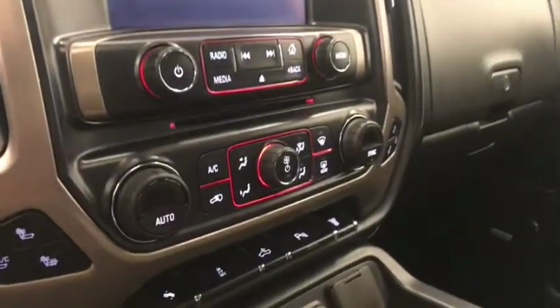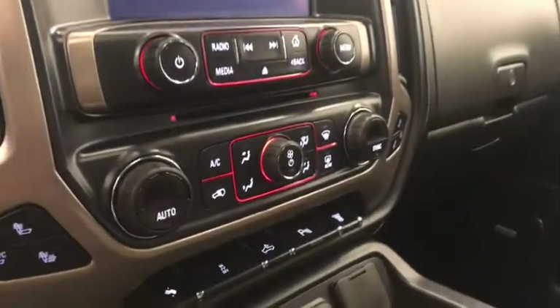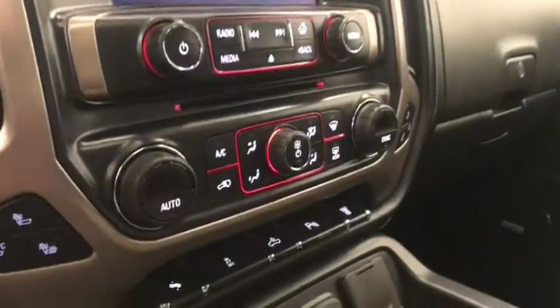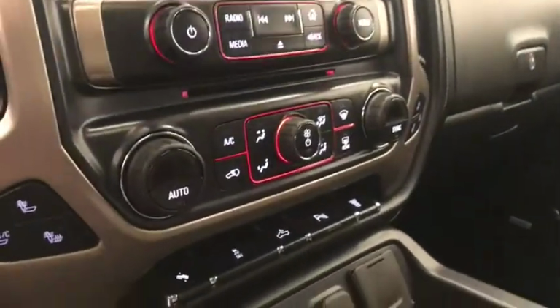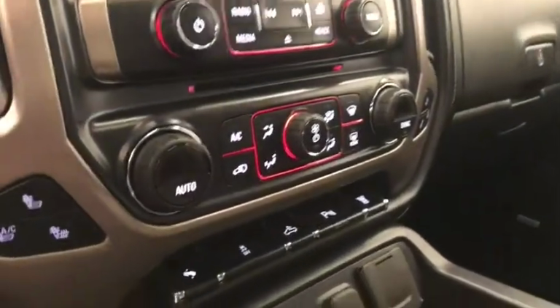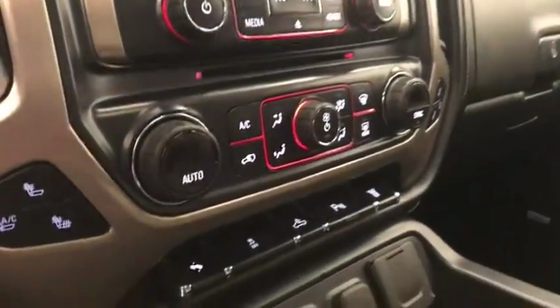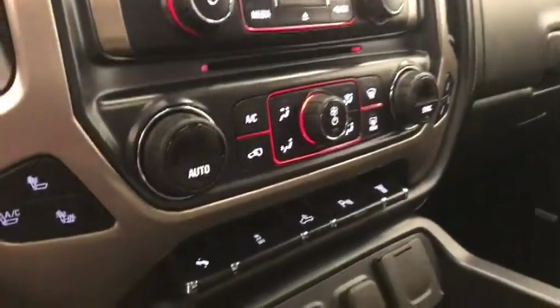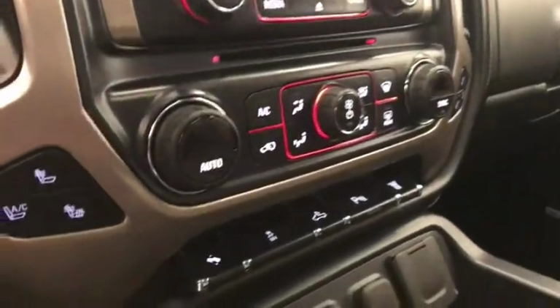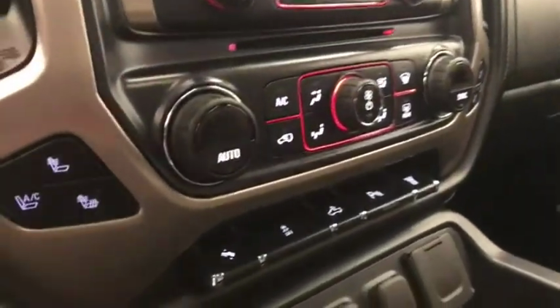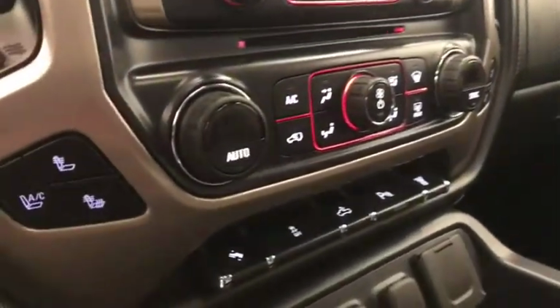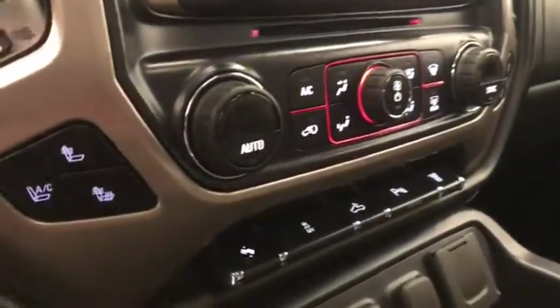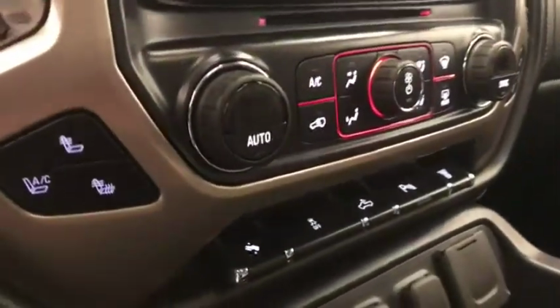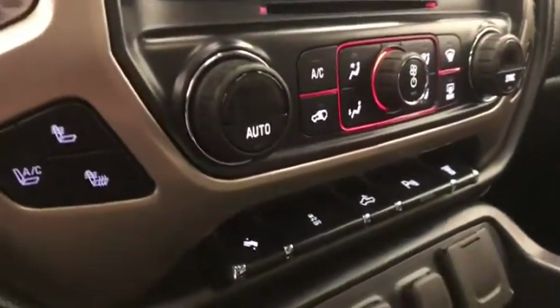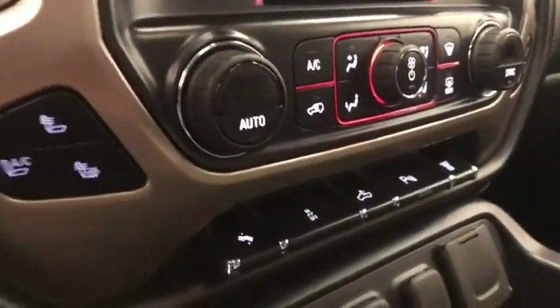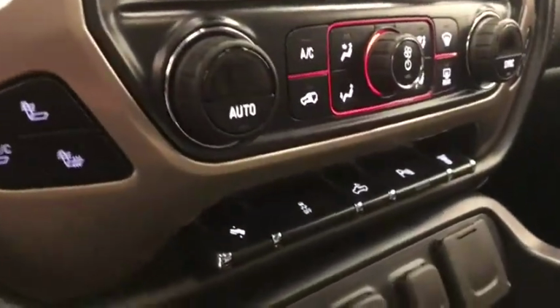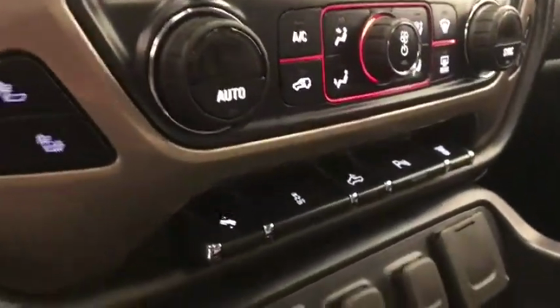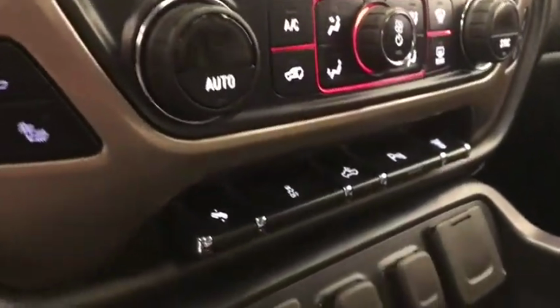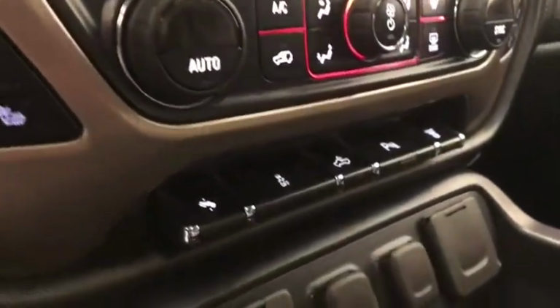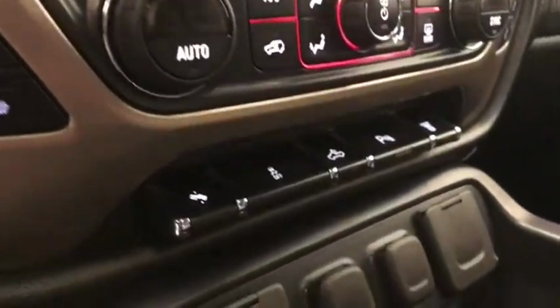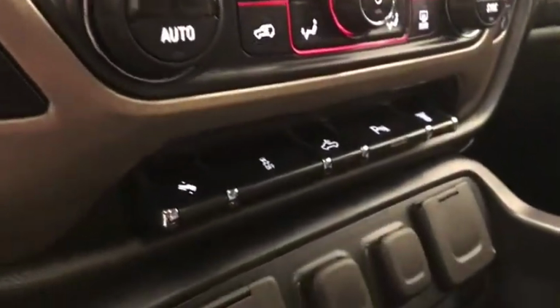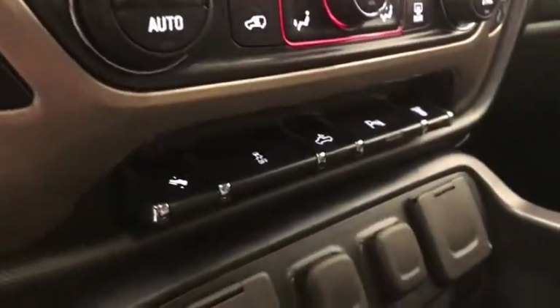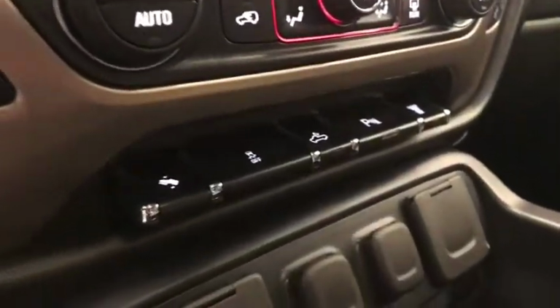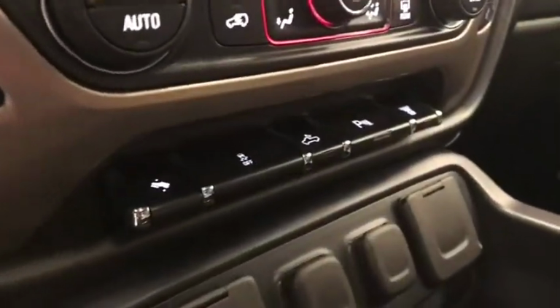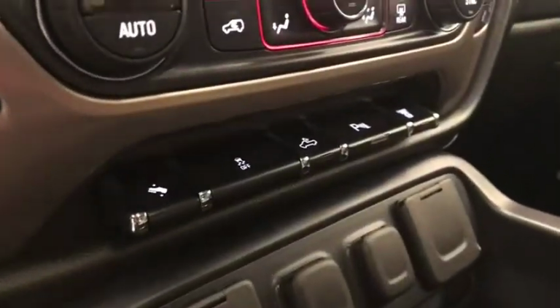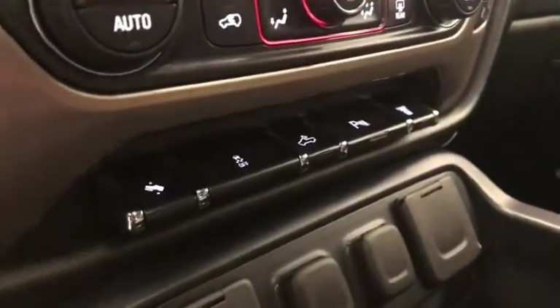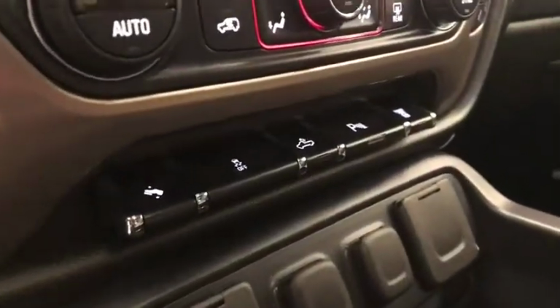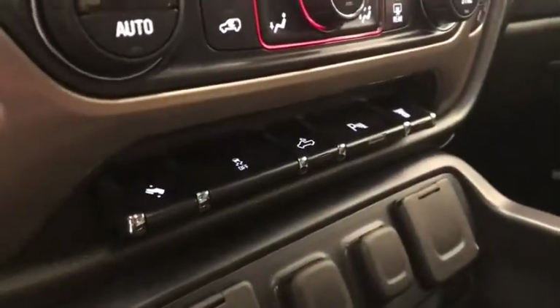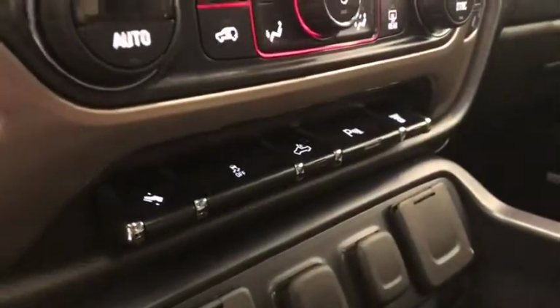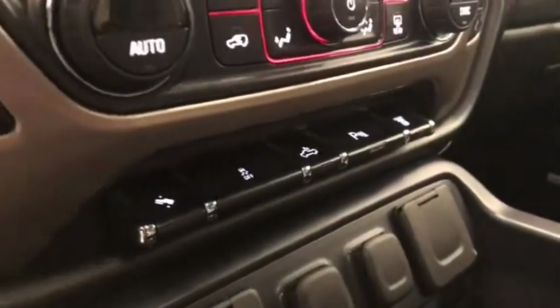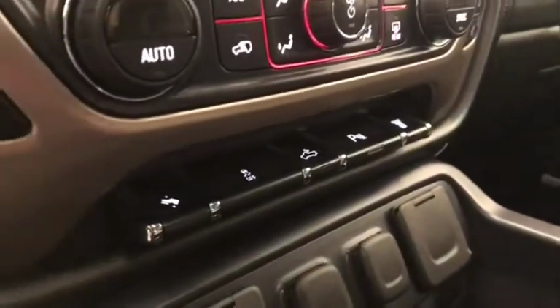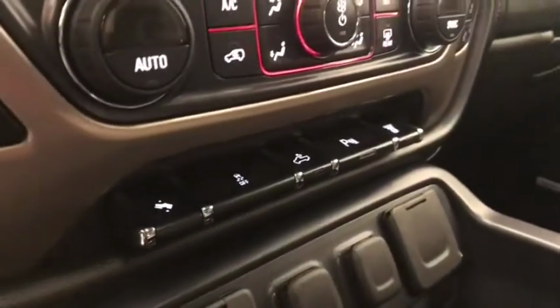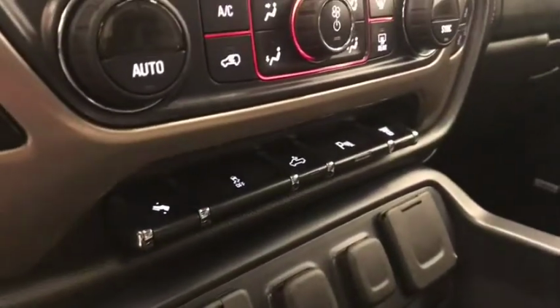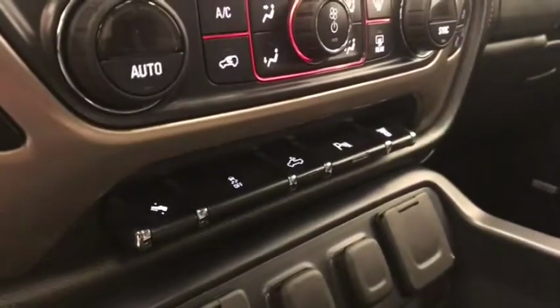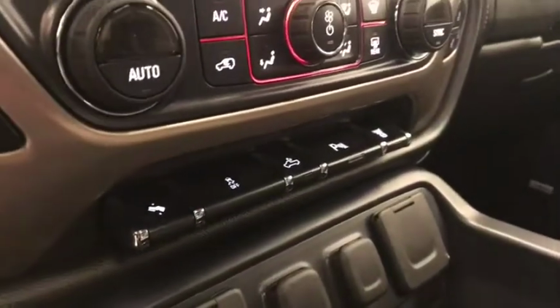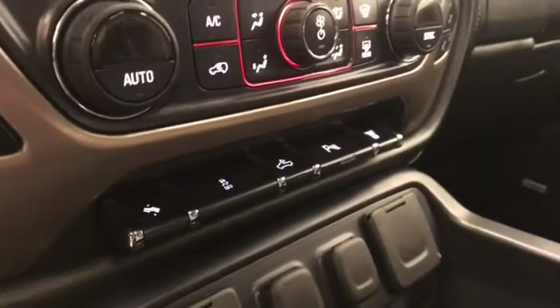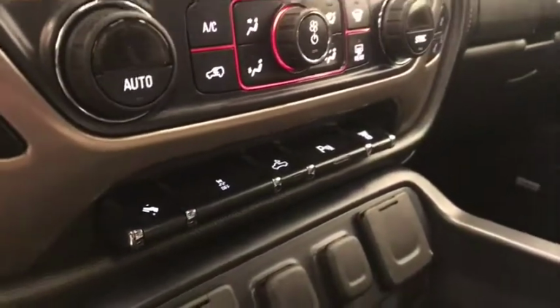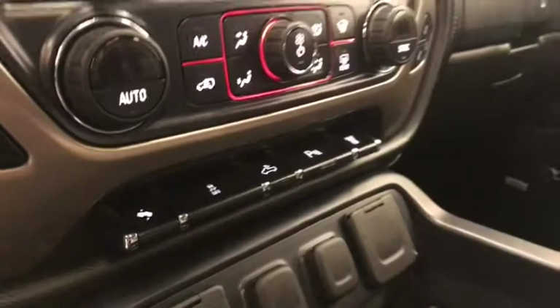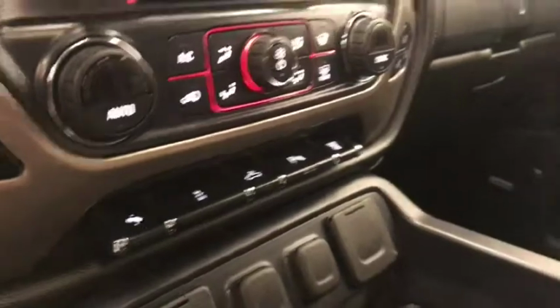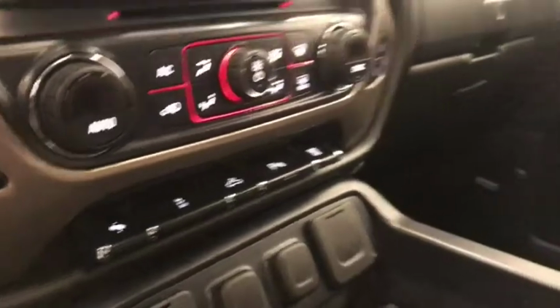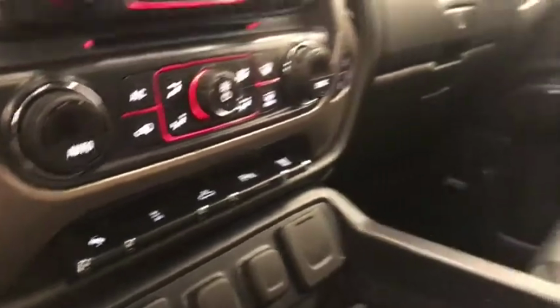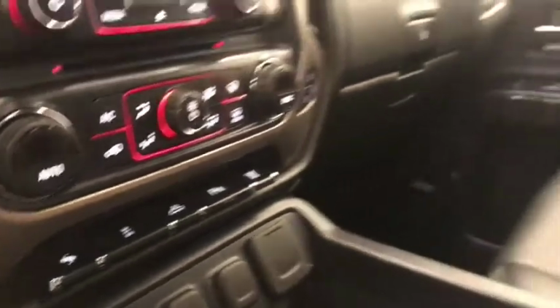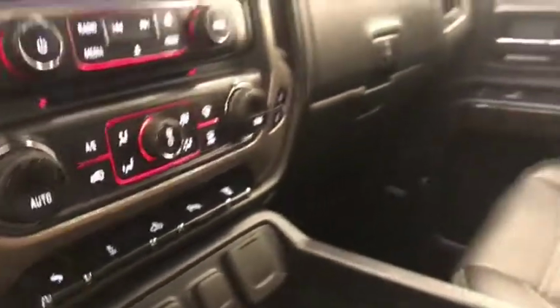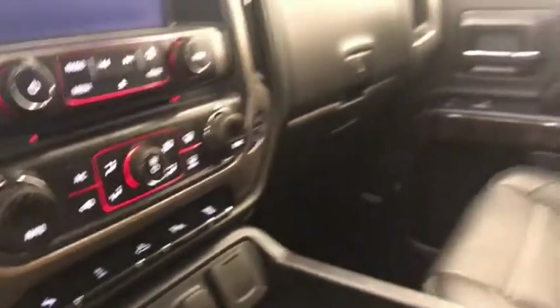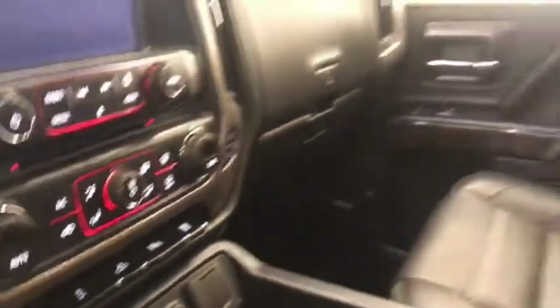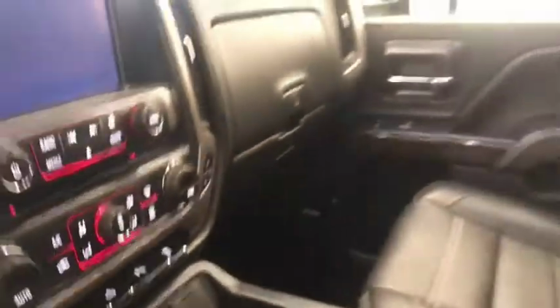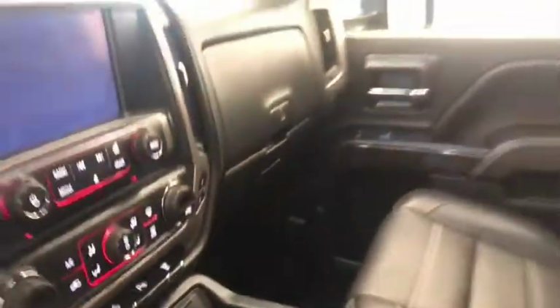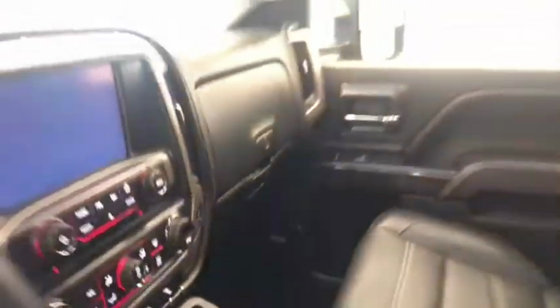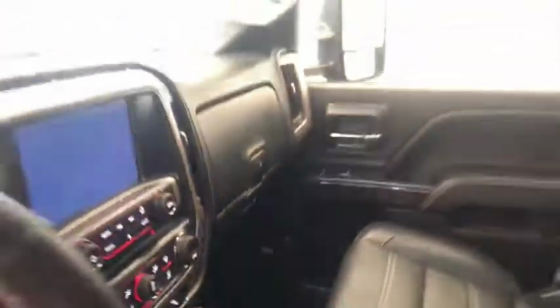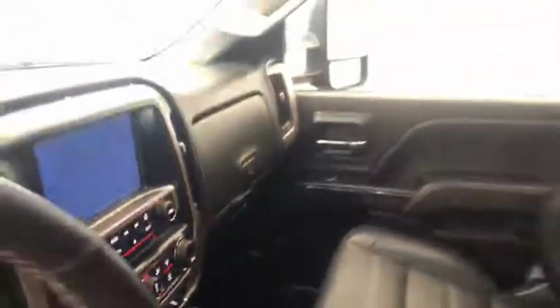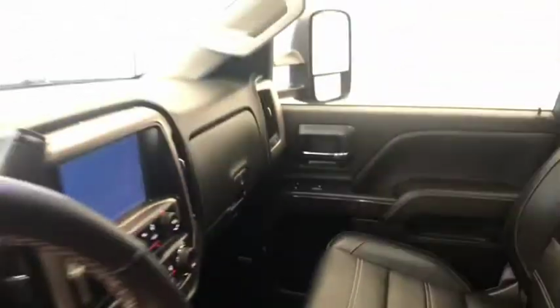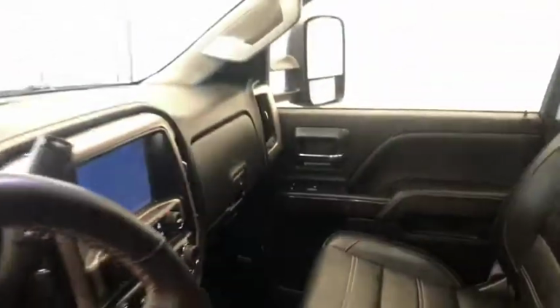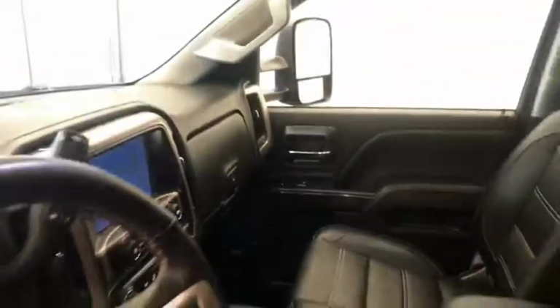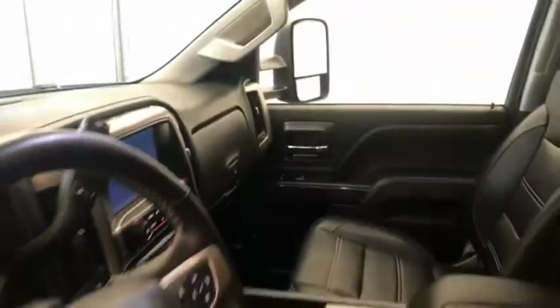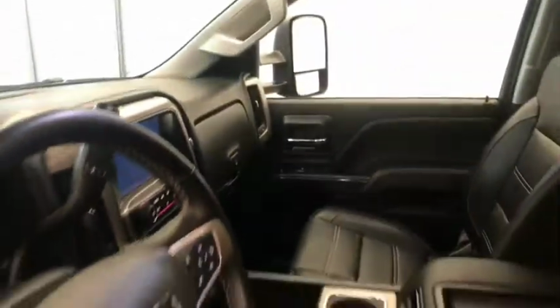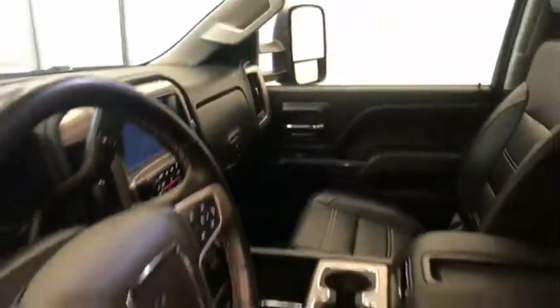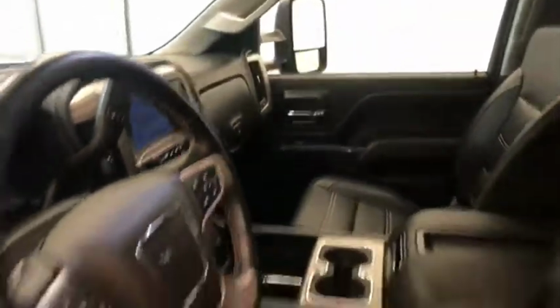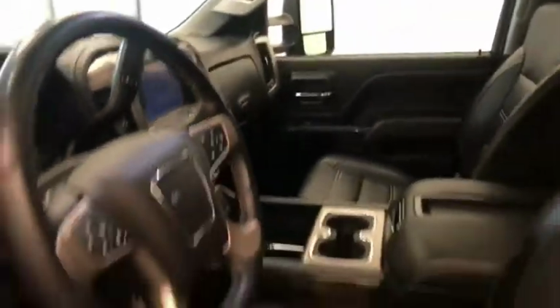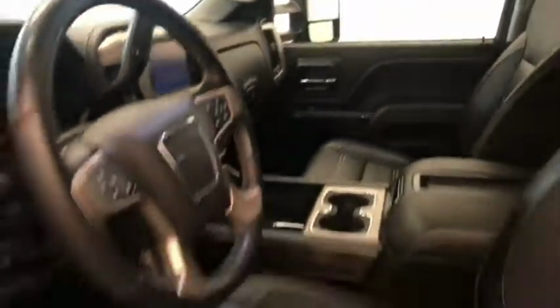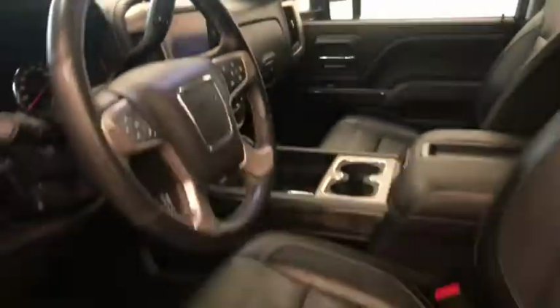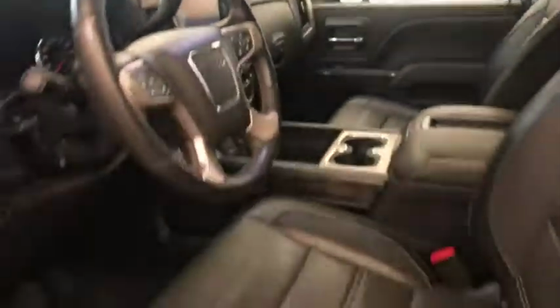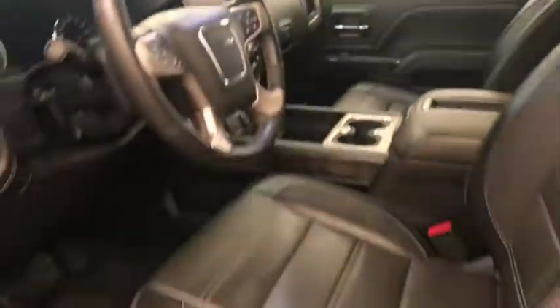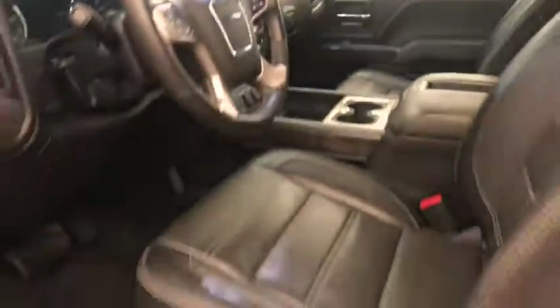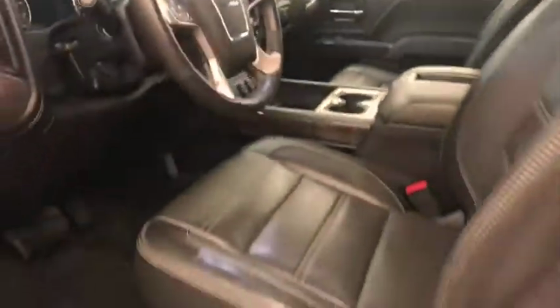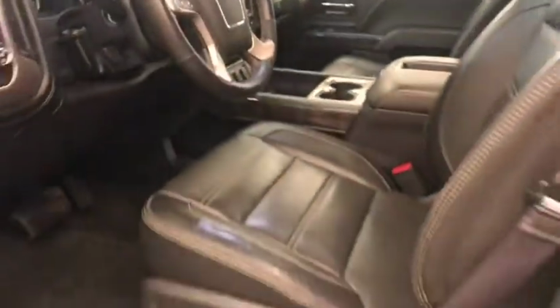Dual zone climate control with AC, heated and cooled seats, power adjustable foot pedals, traction control, rear cargo light controls, parking assist controls and diesel exhaust brake. Our interior color is black.